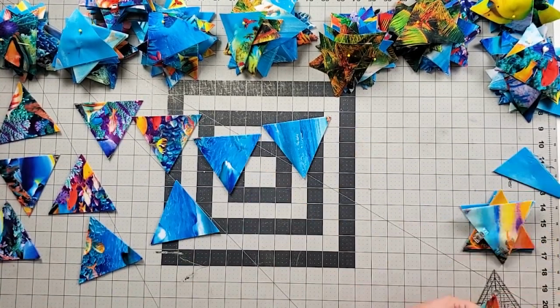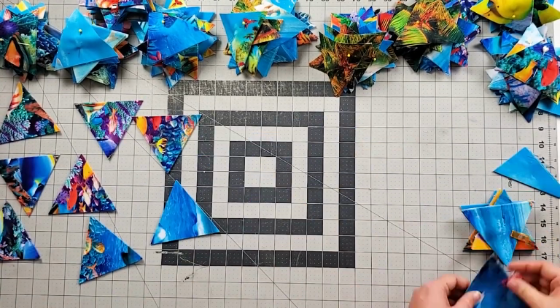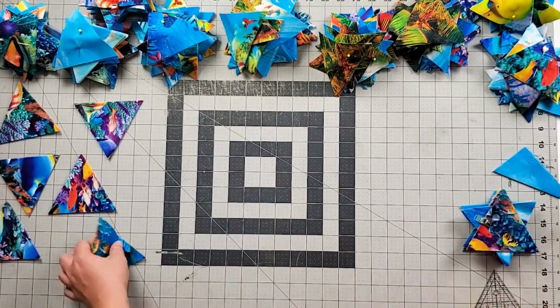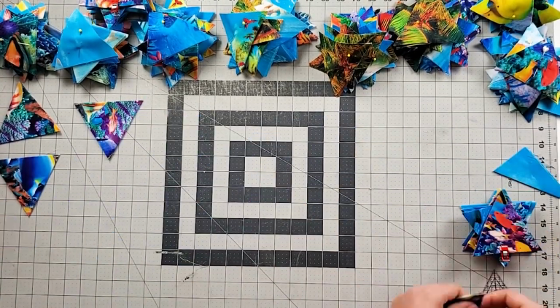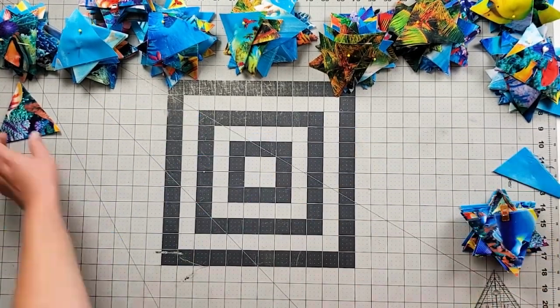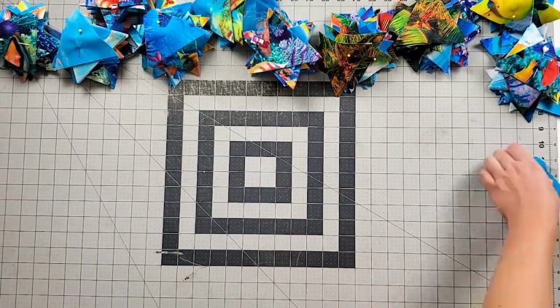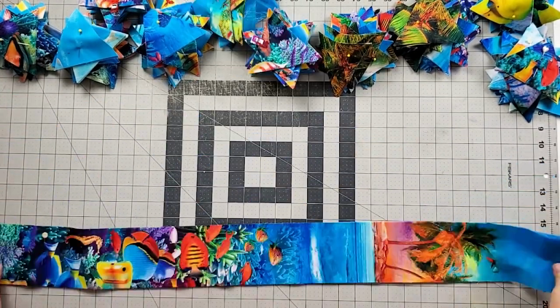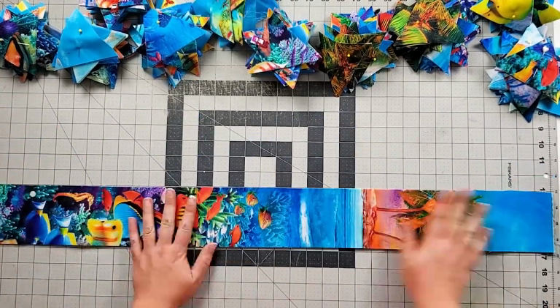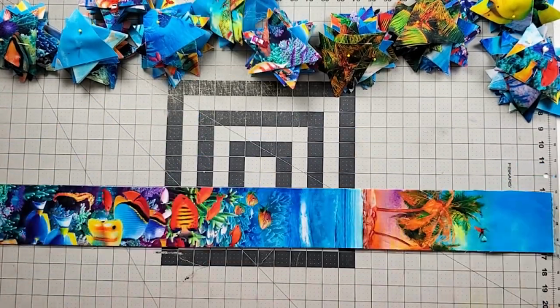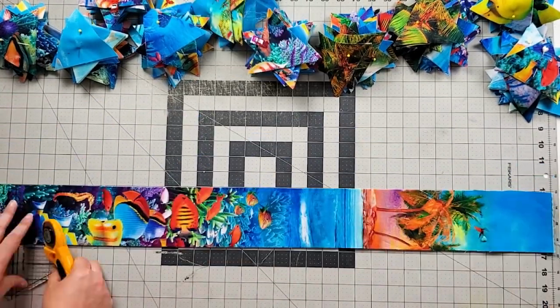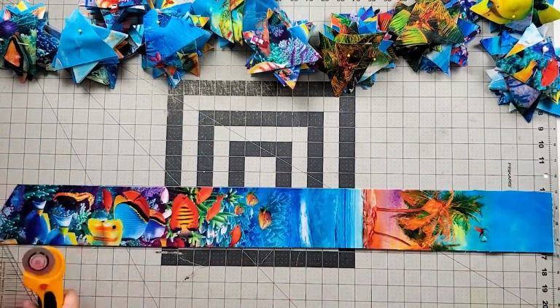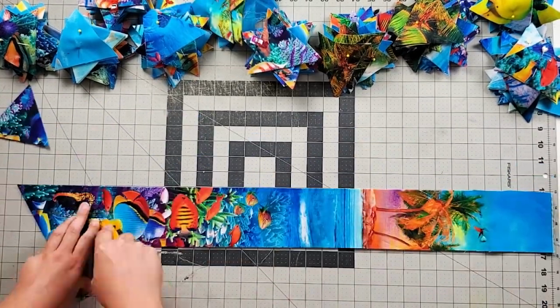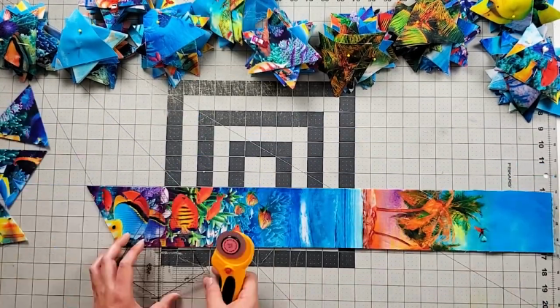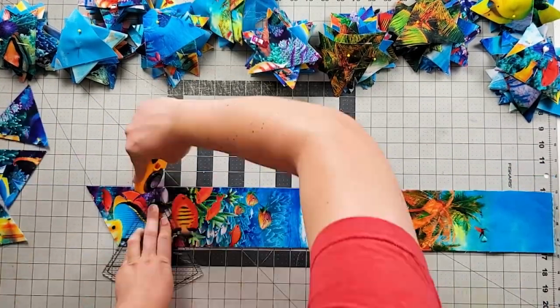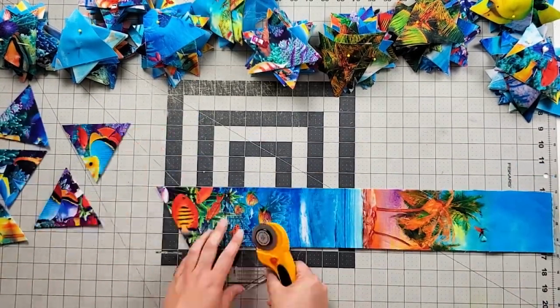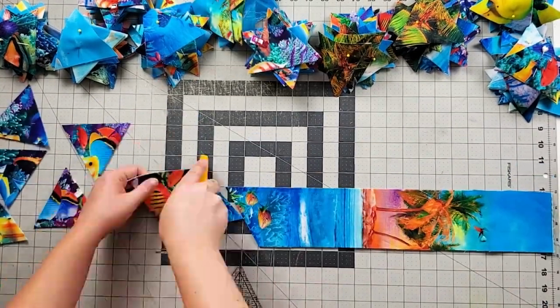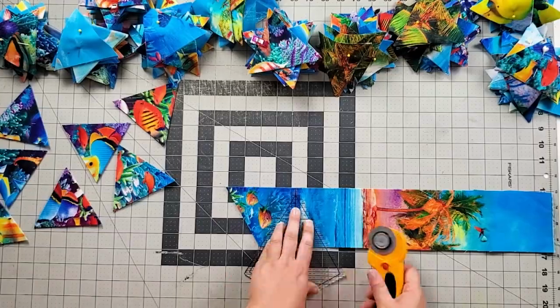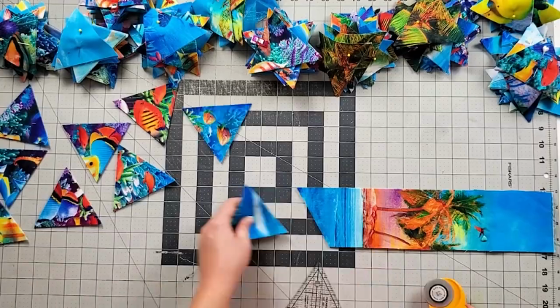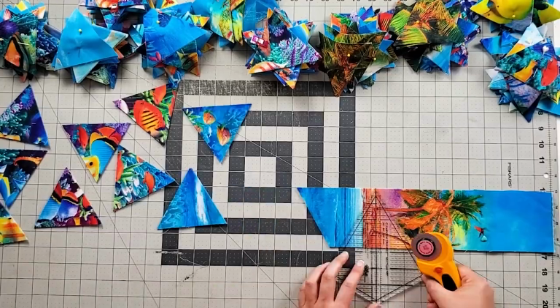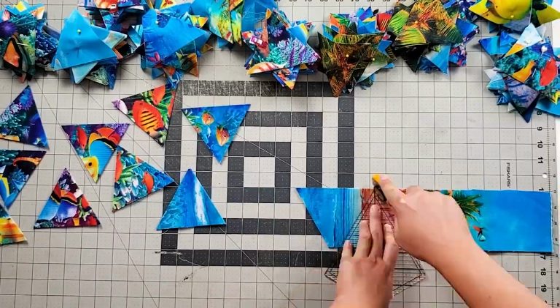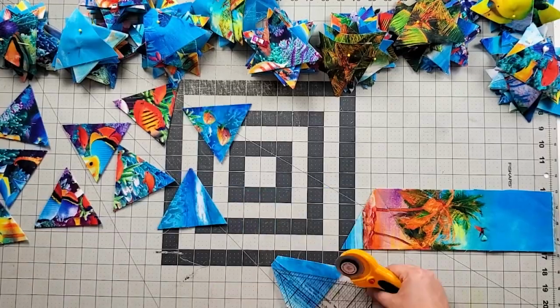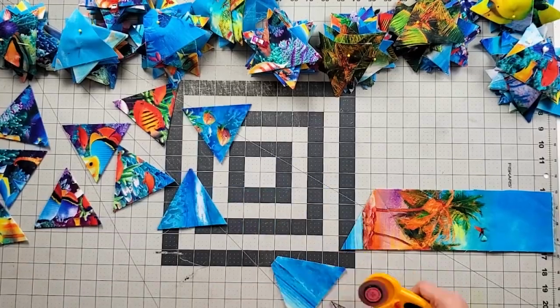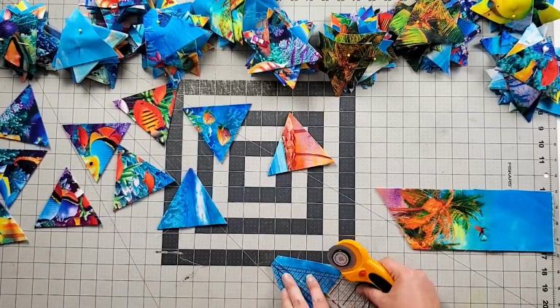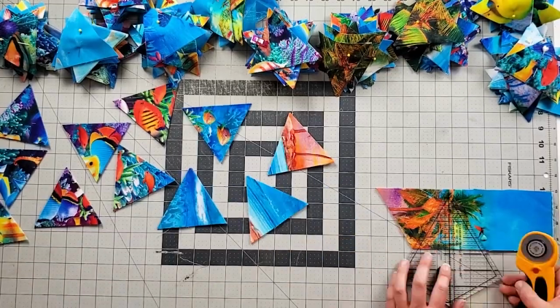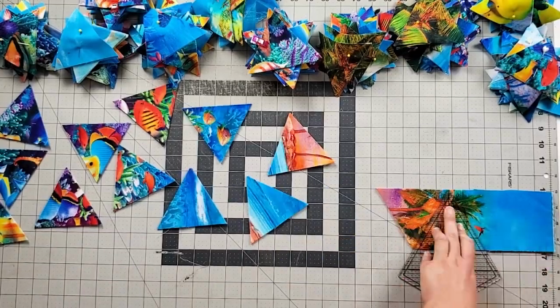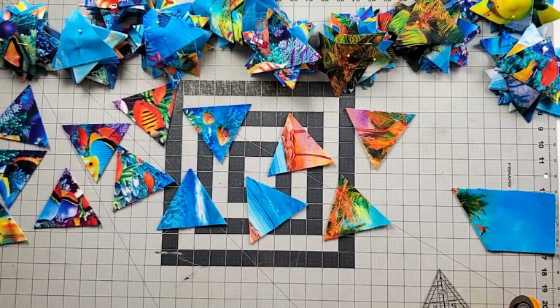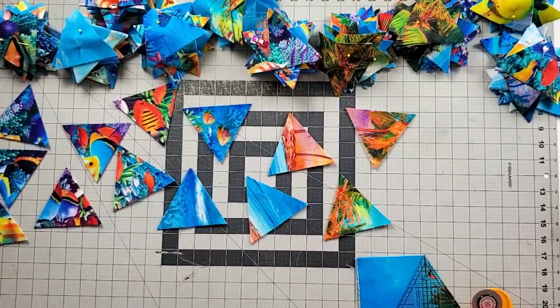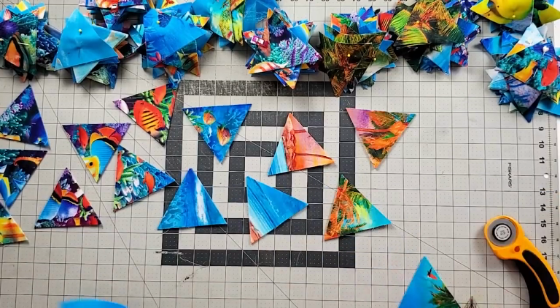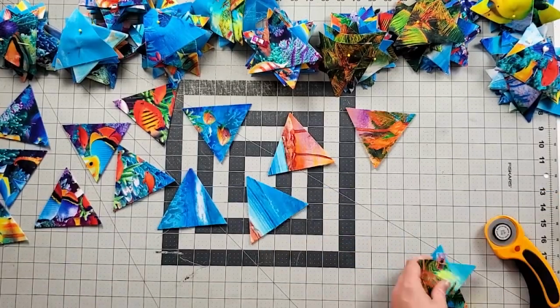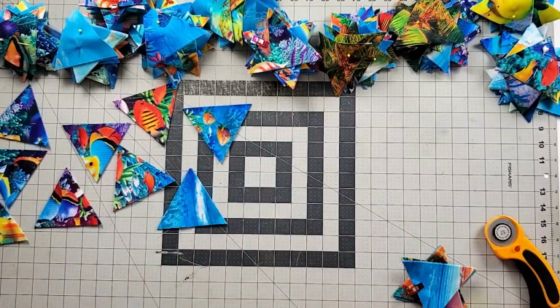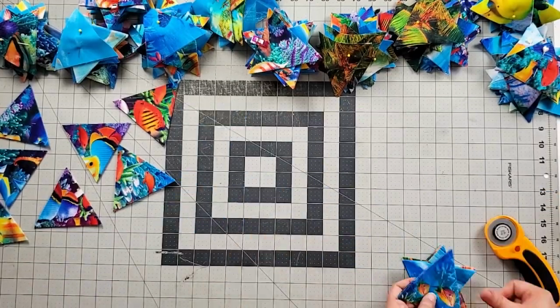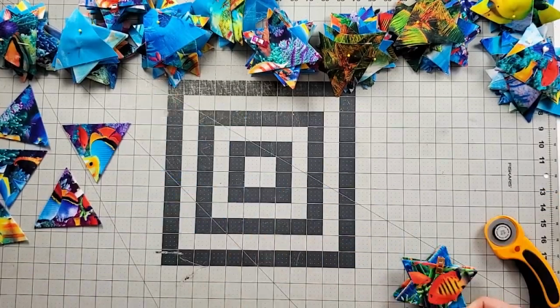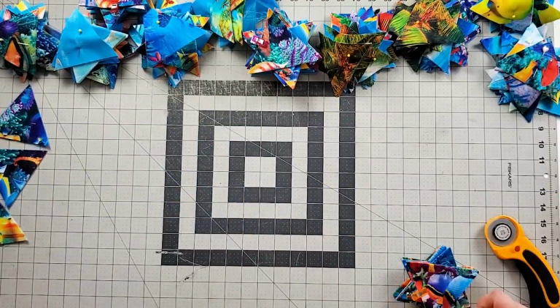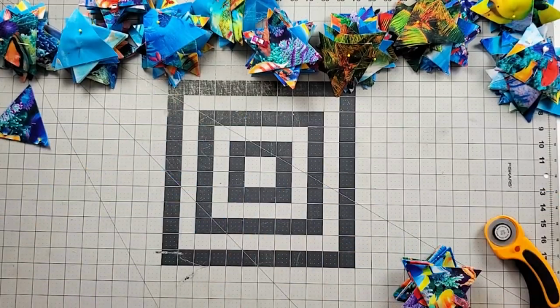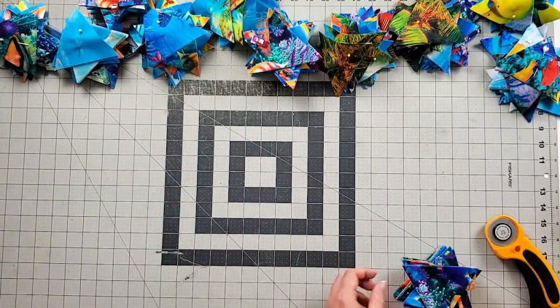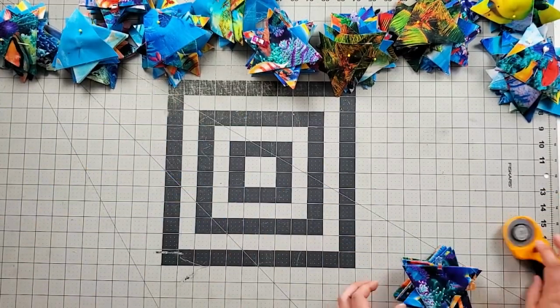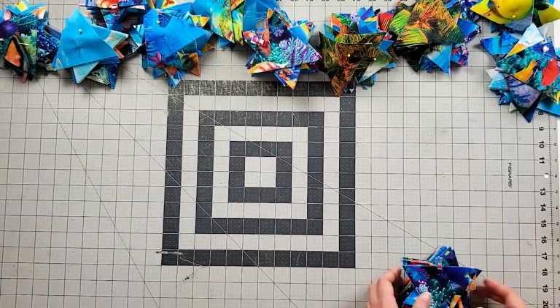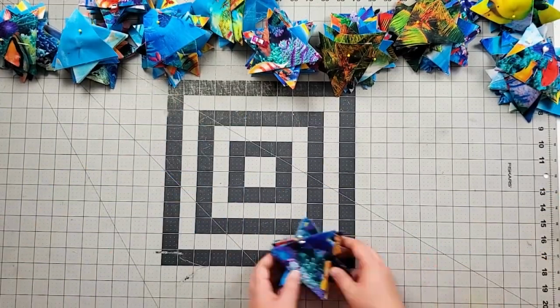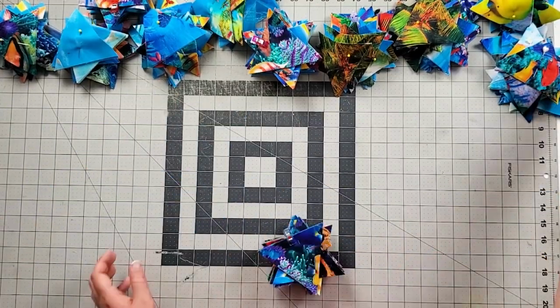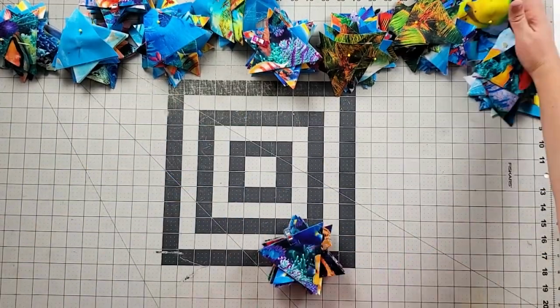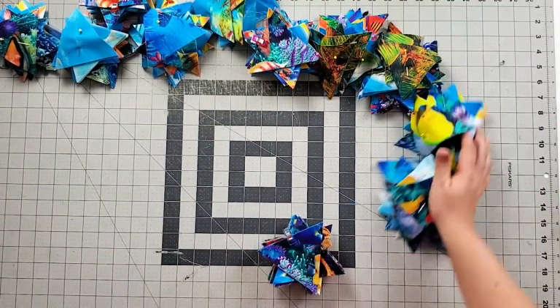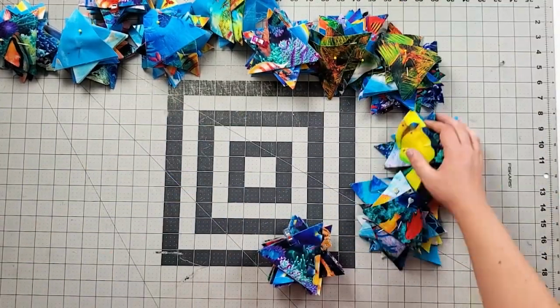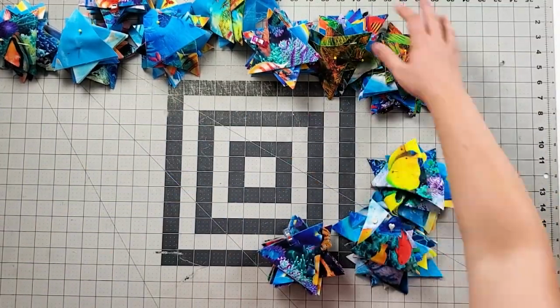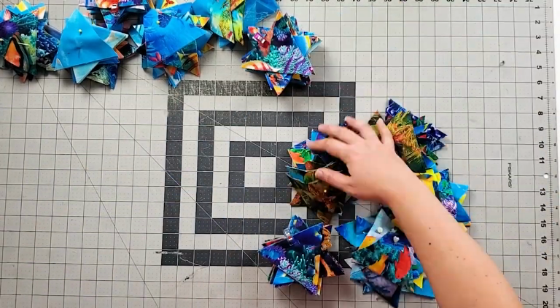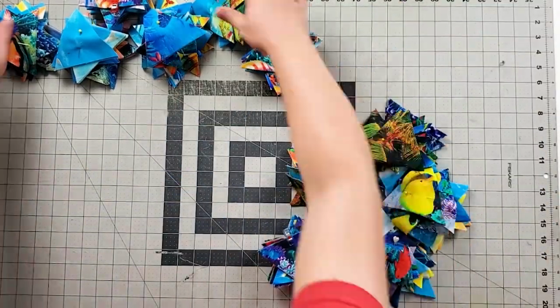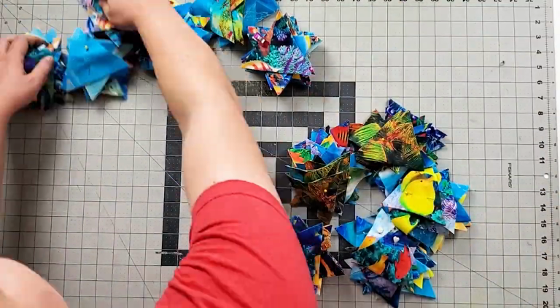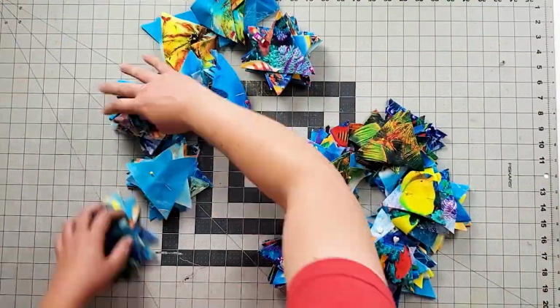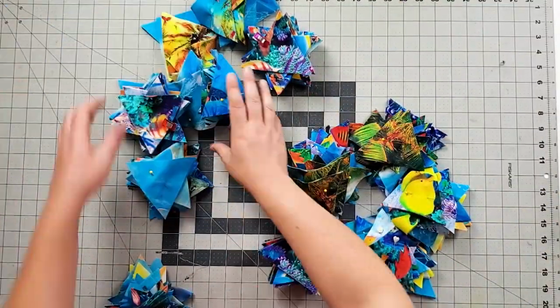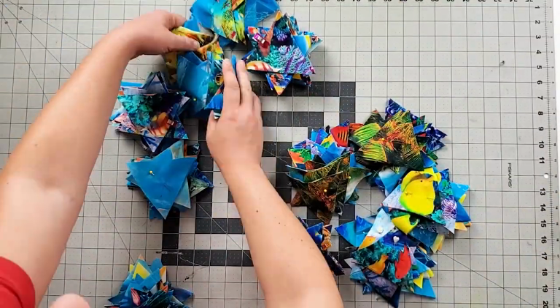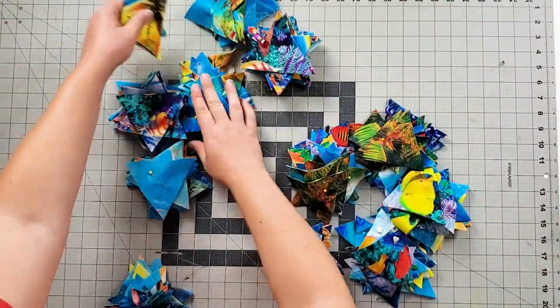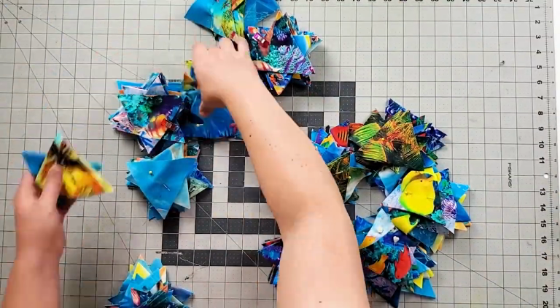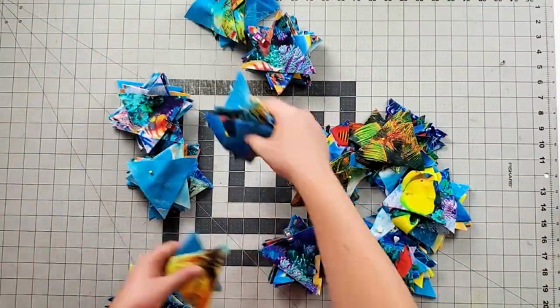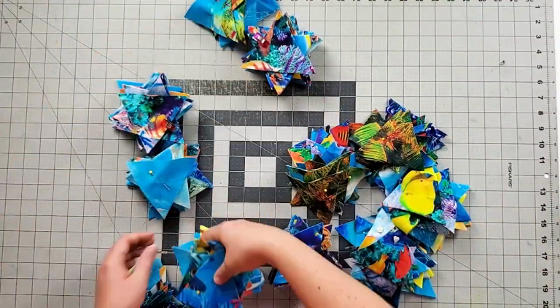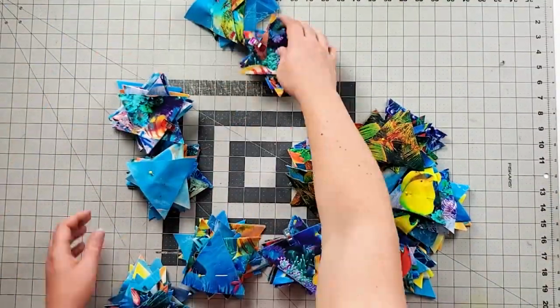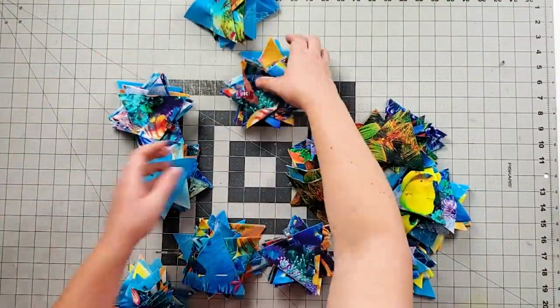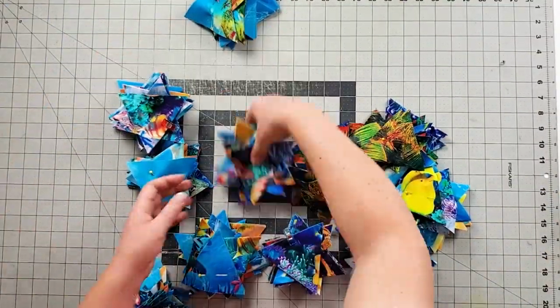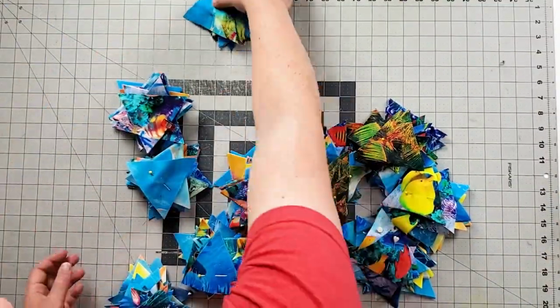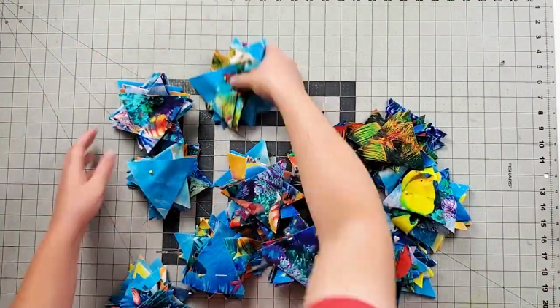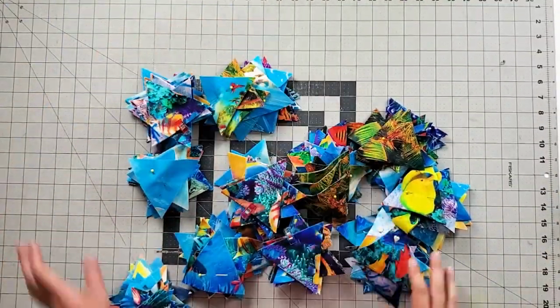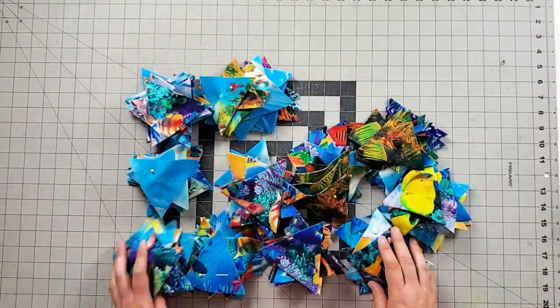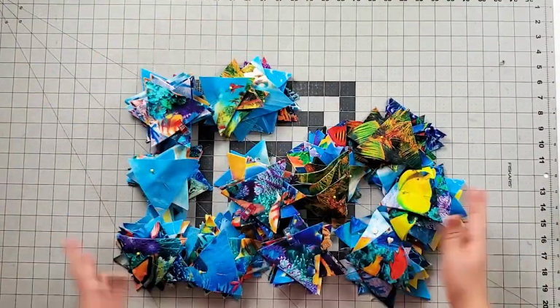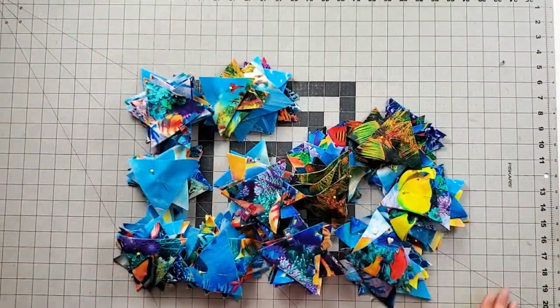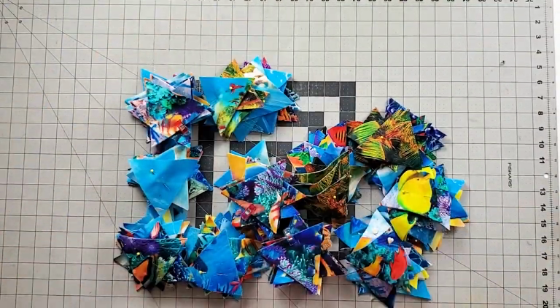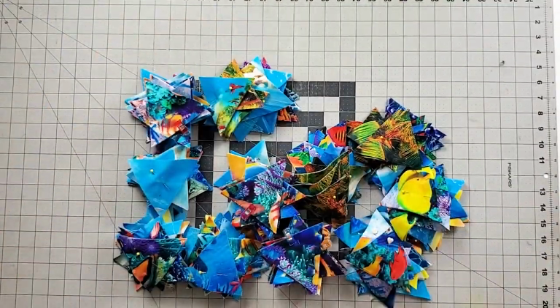That's it — all the cutting is done! That was the most fun I've had cutting out a whole quilt.